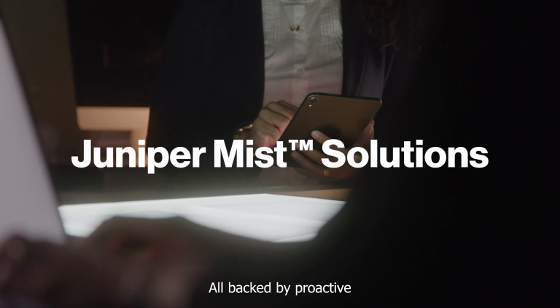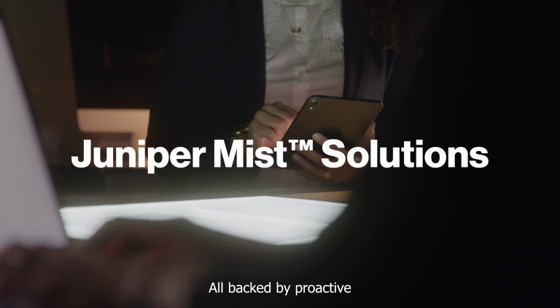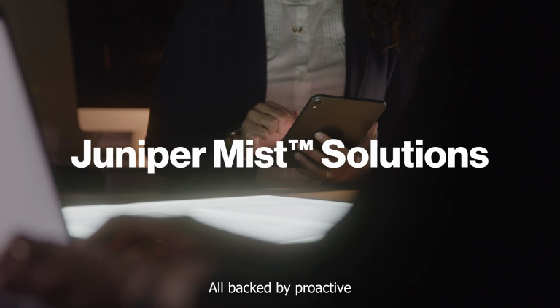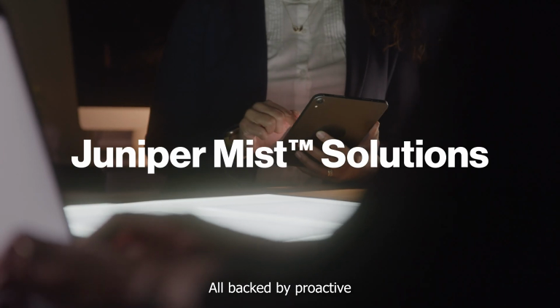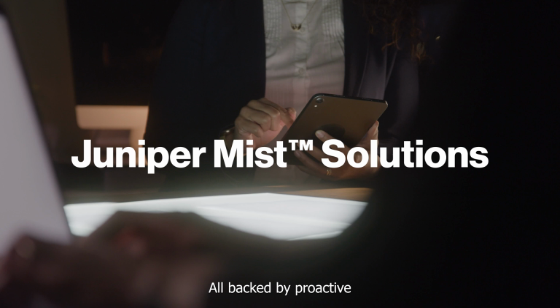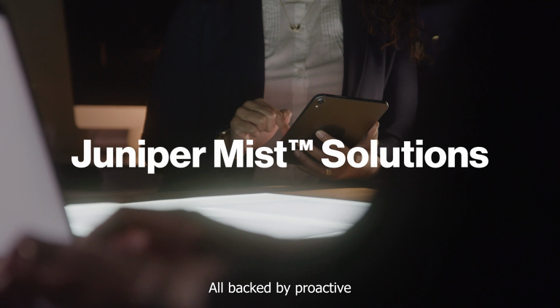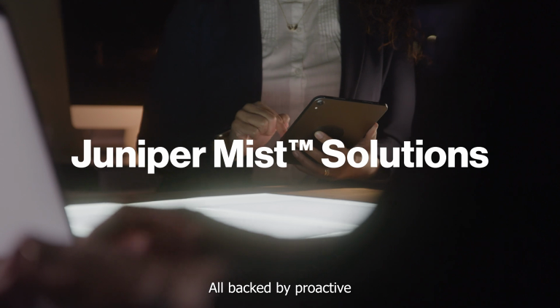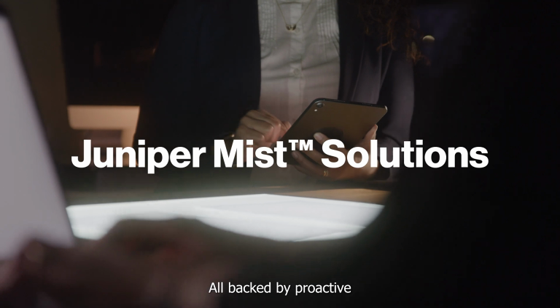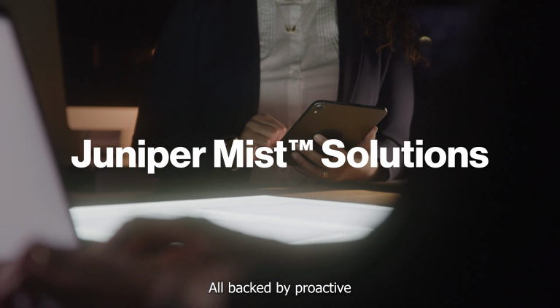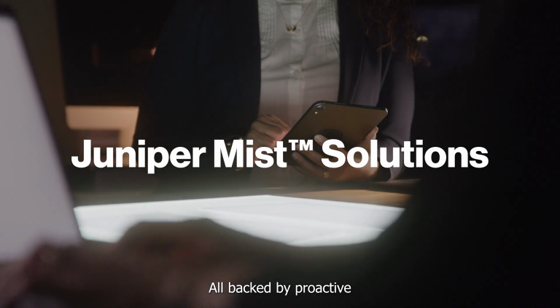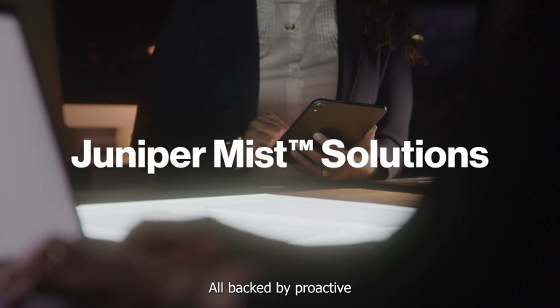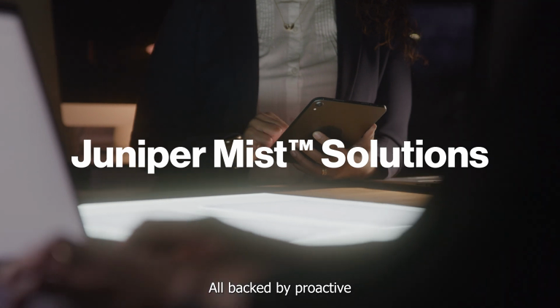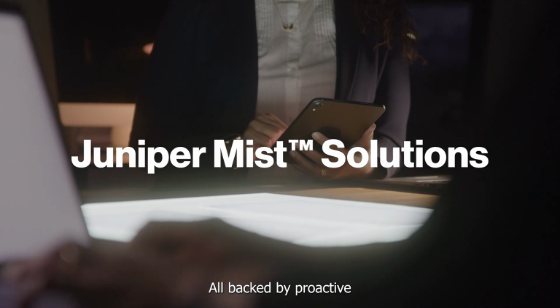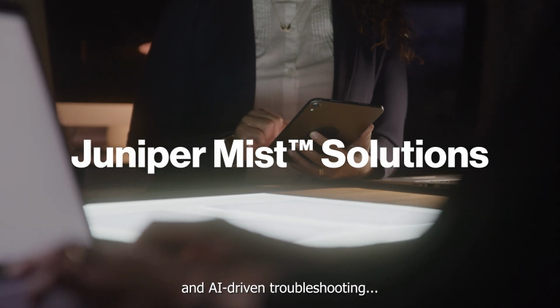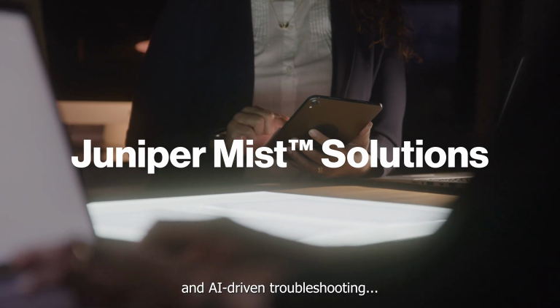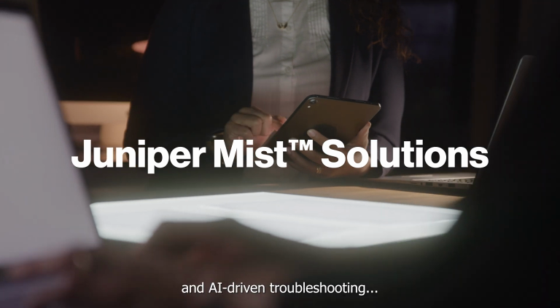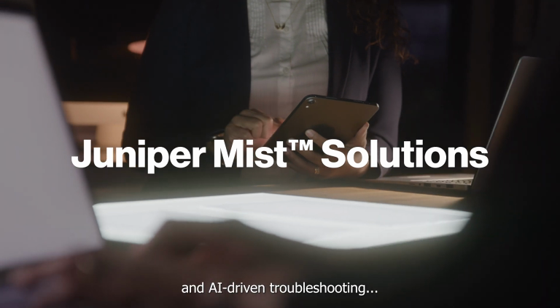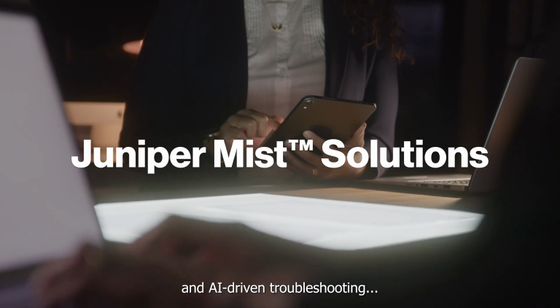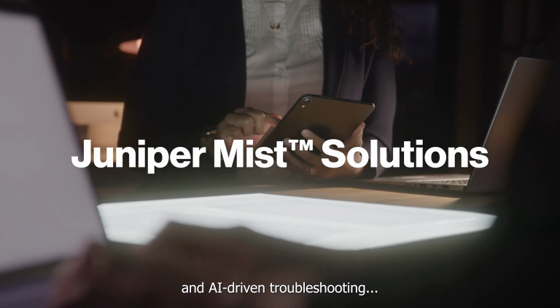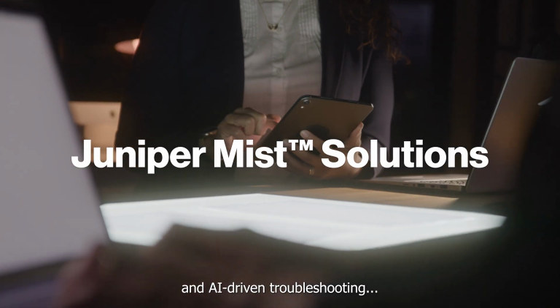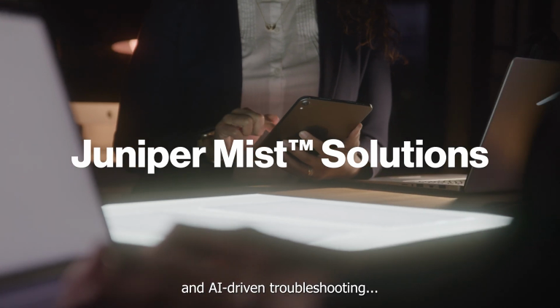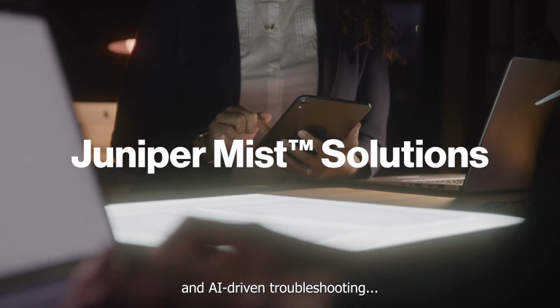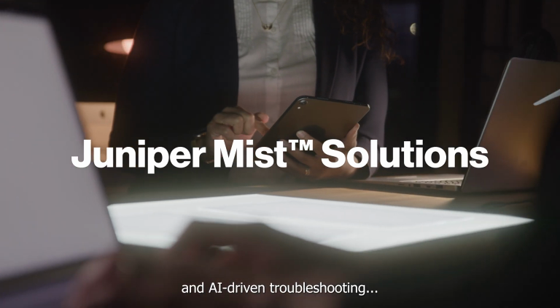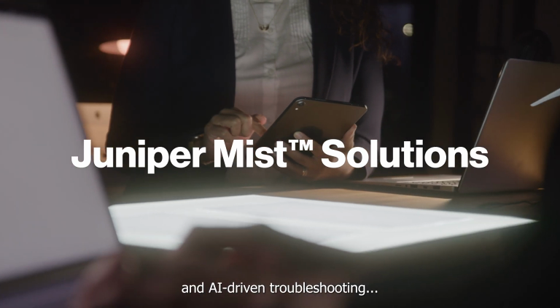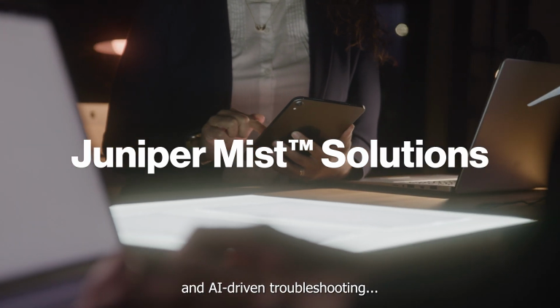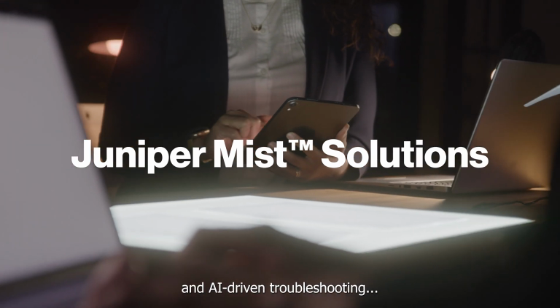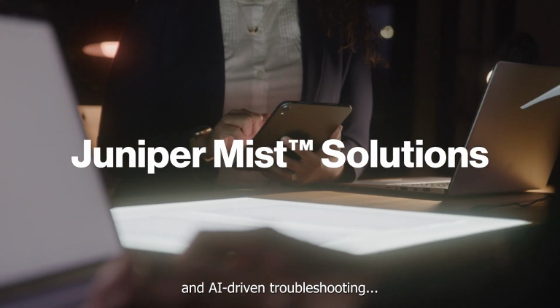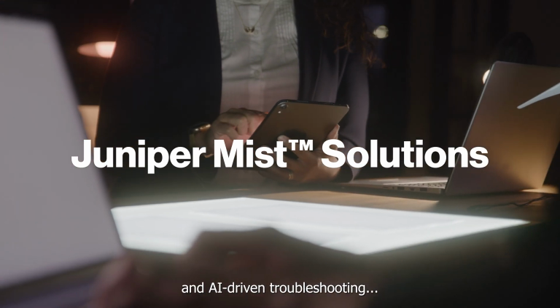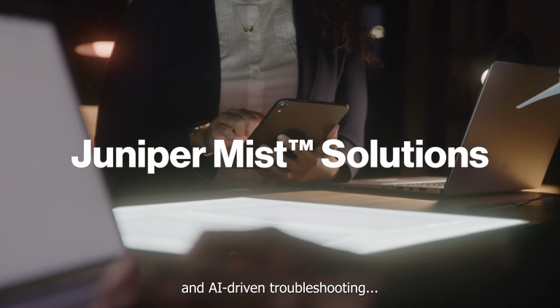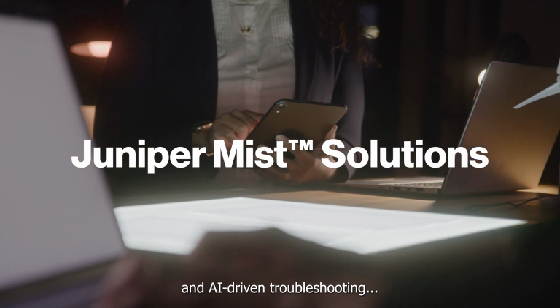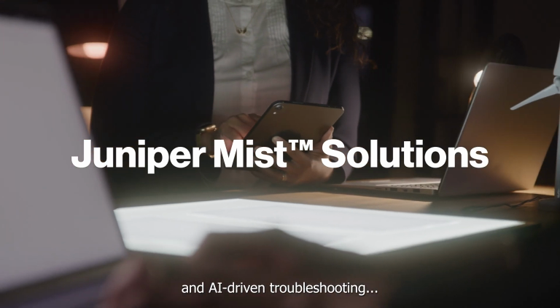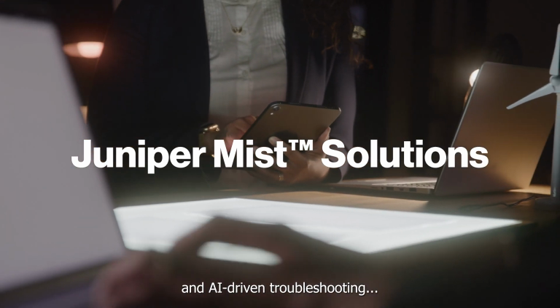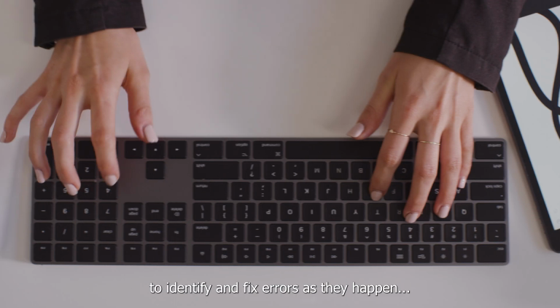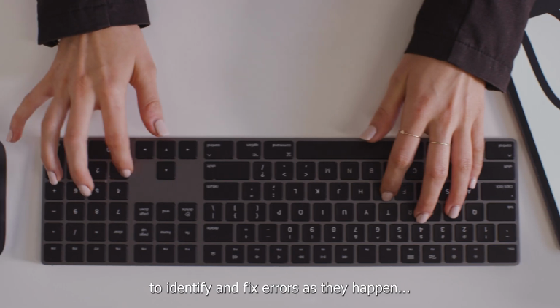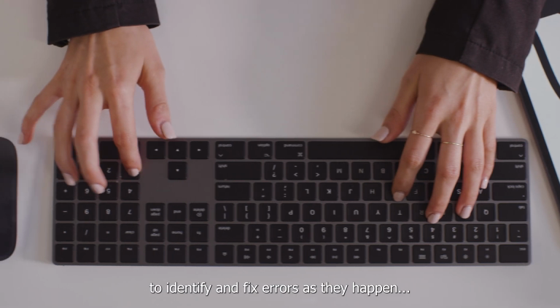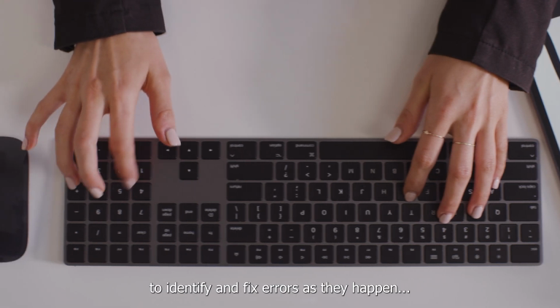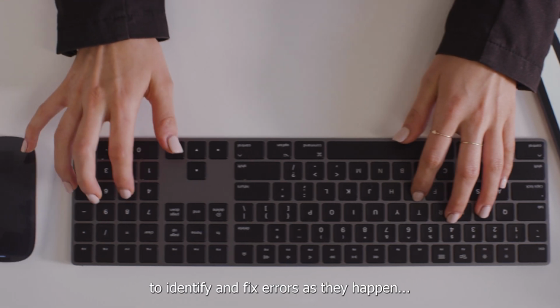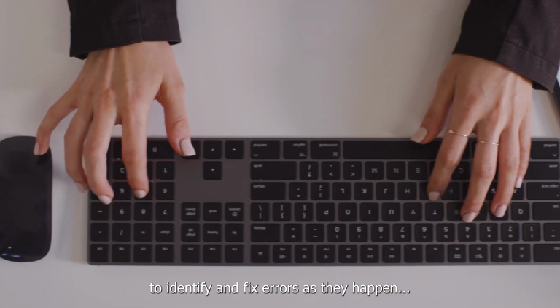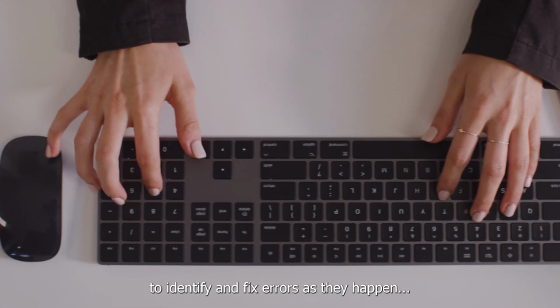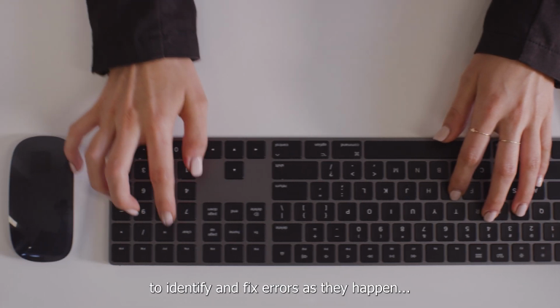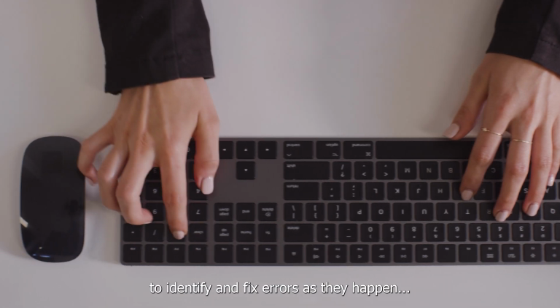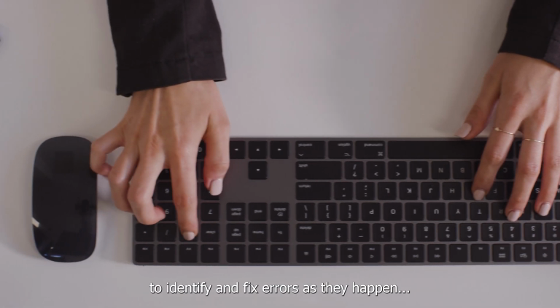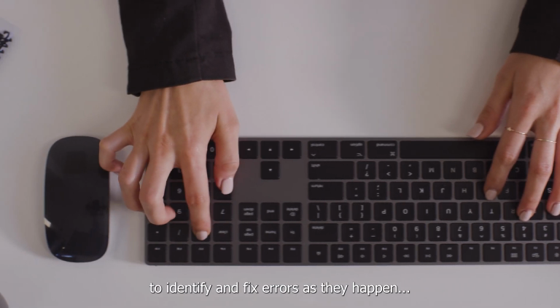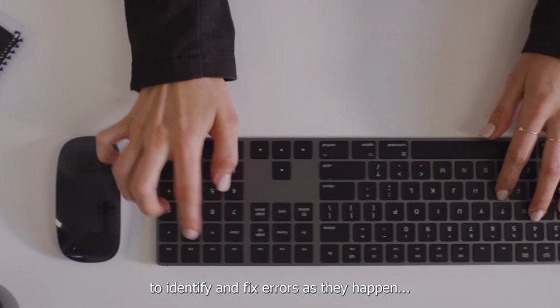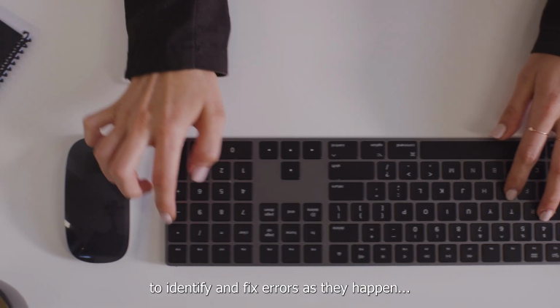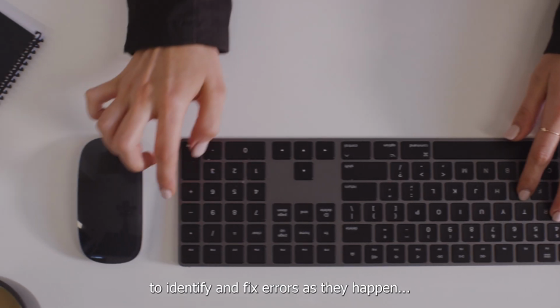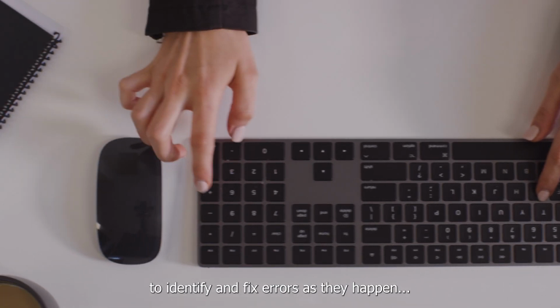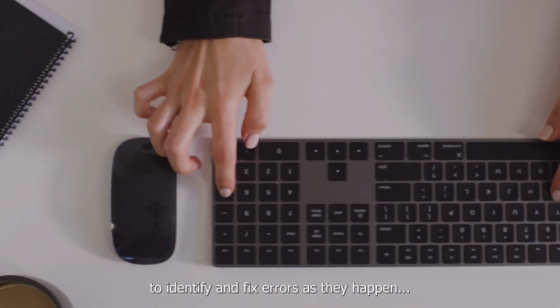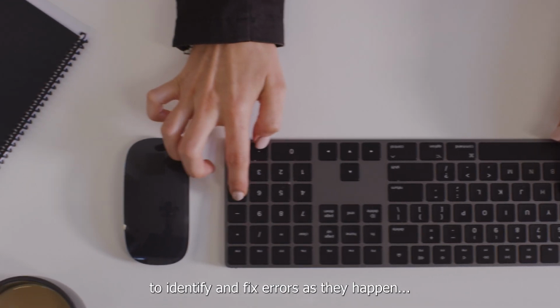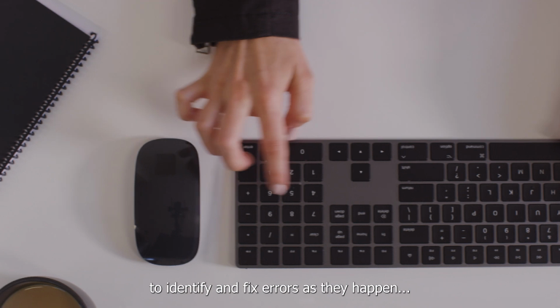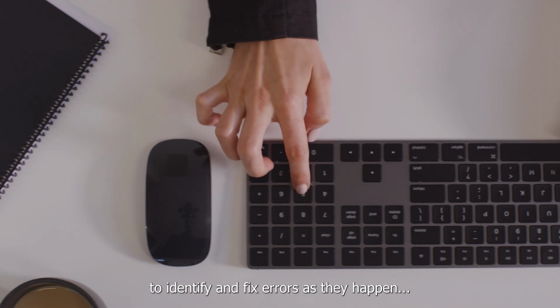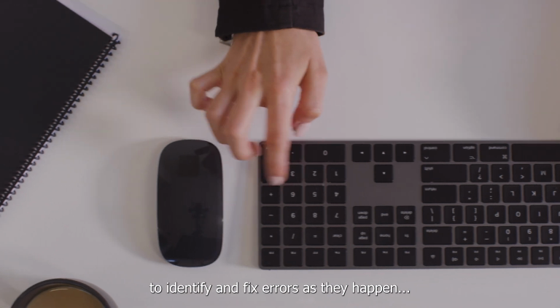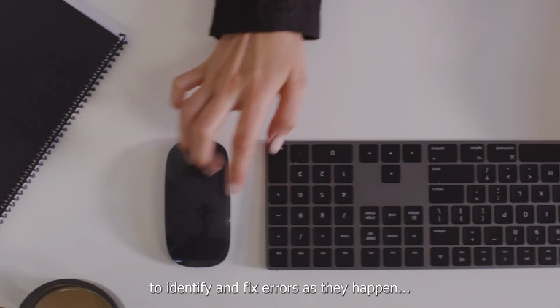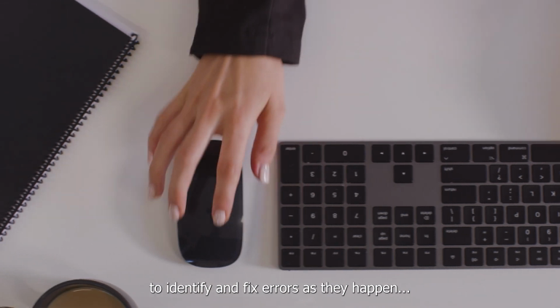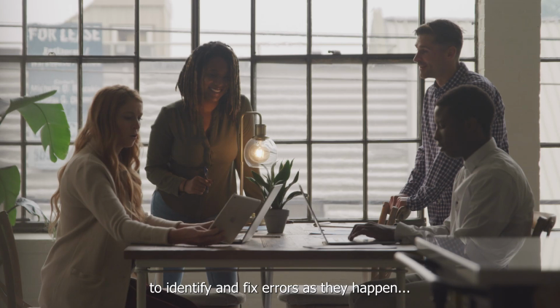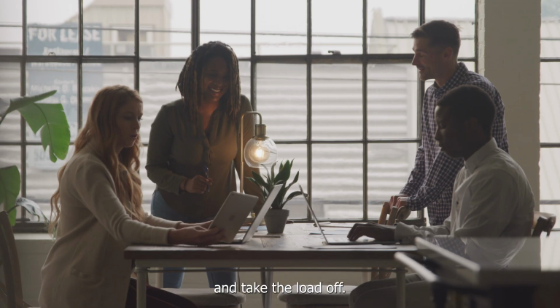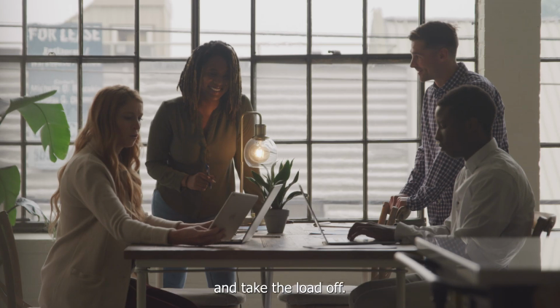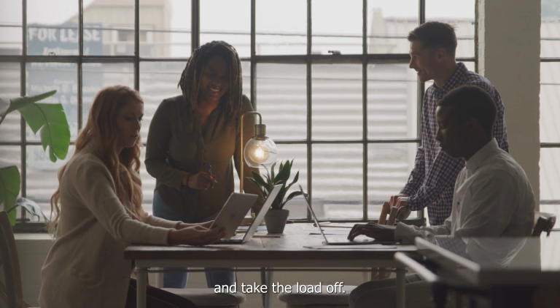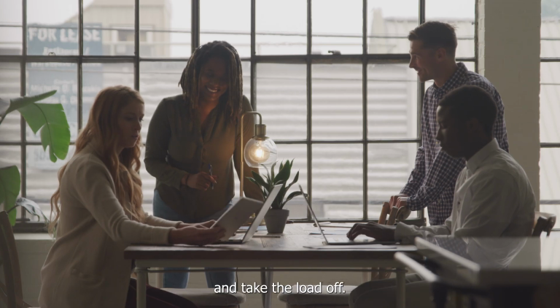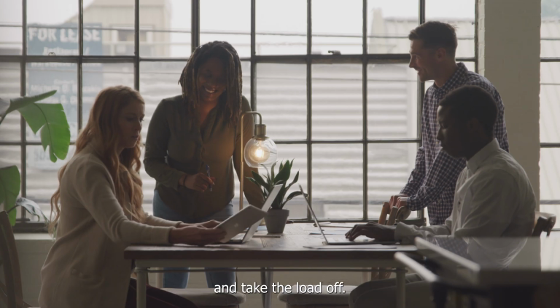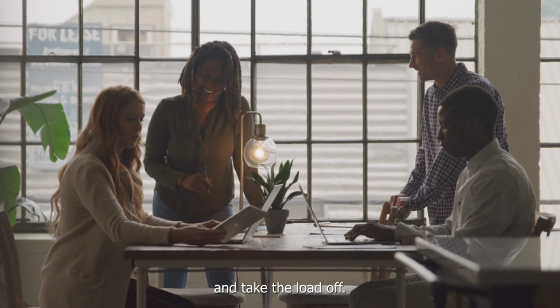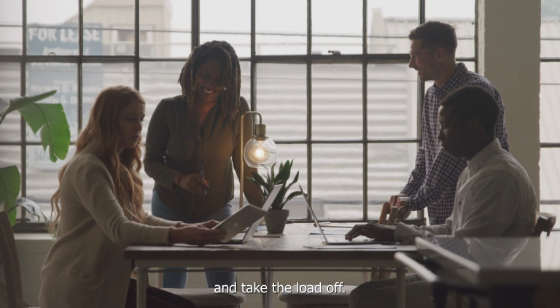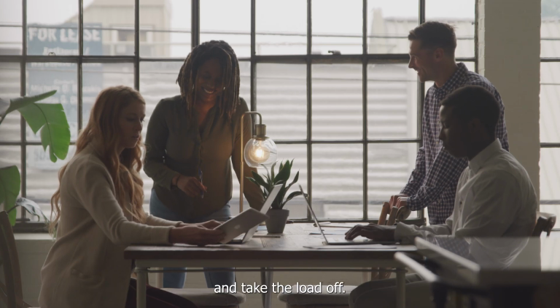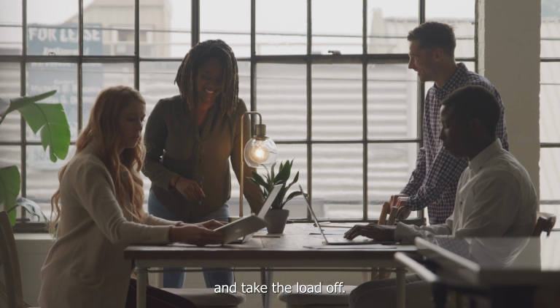All backed by proactive and AI-driven troubleshooting to identify and fix errors as they happen and take the load off.